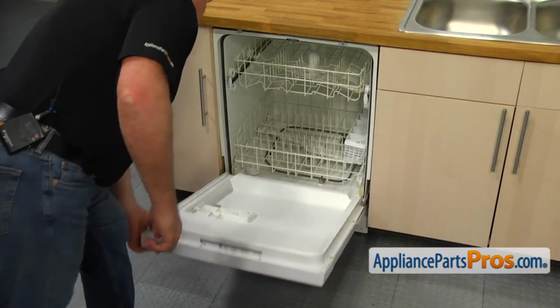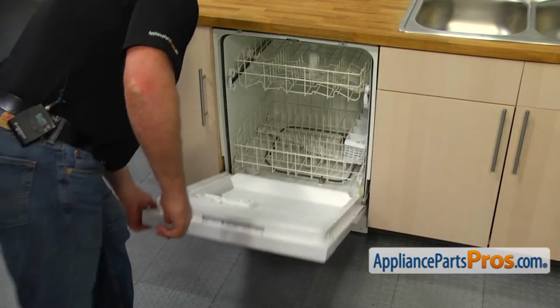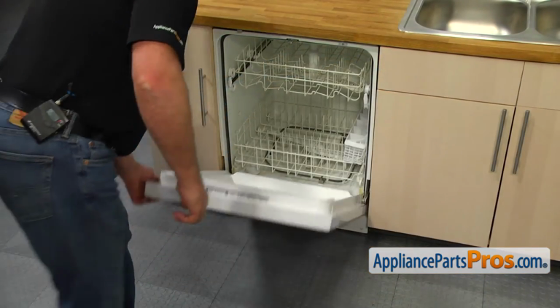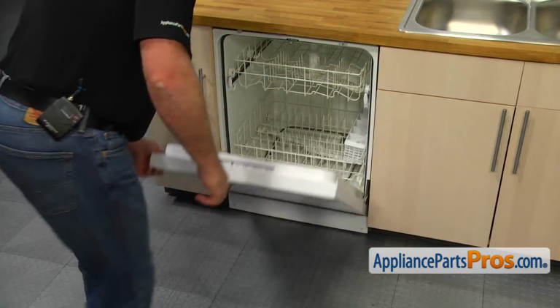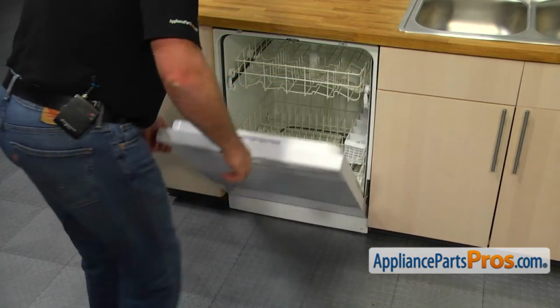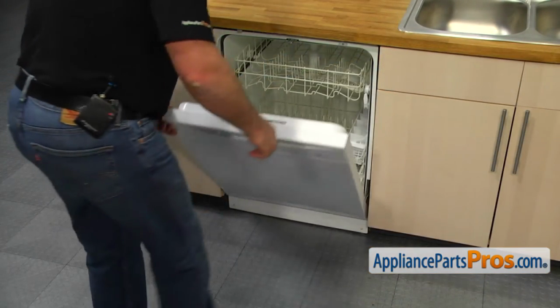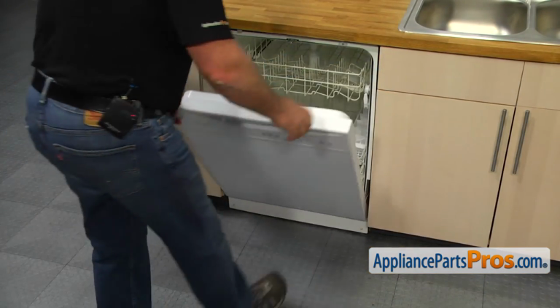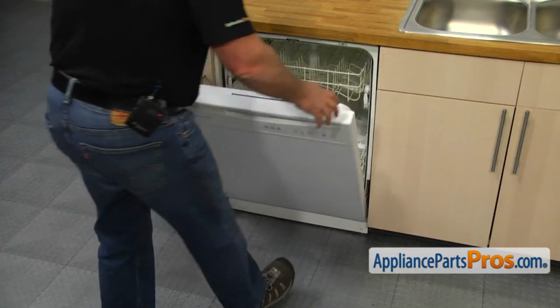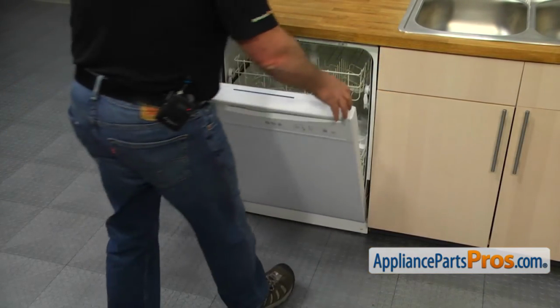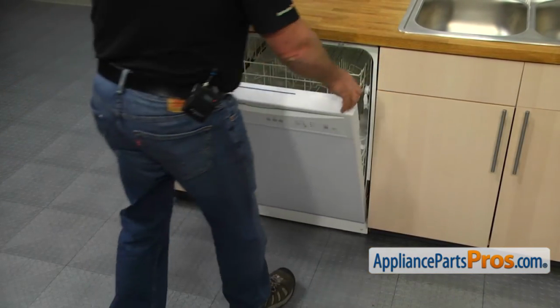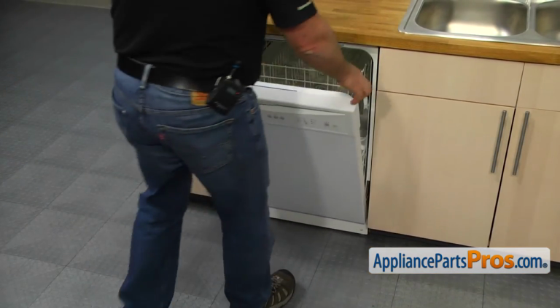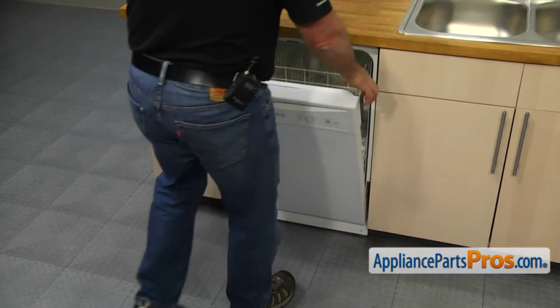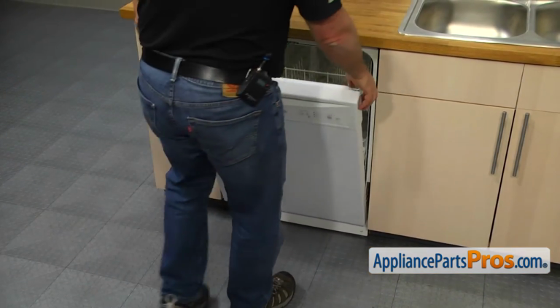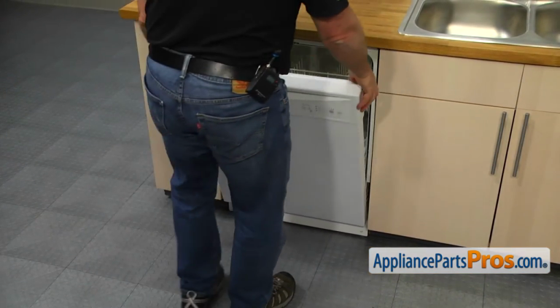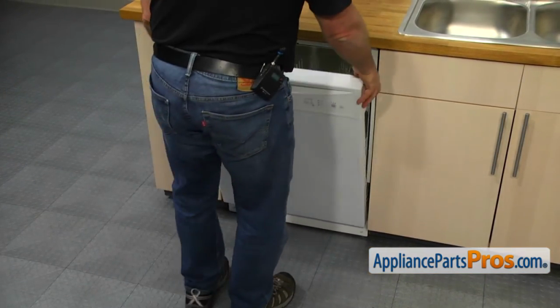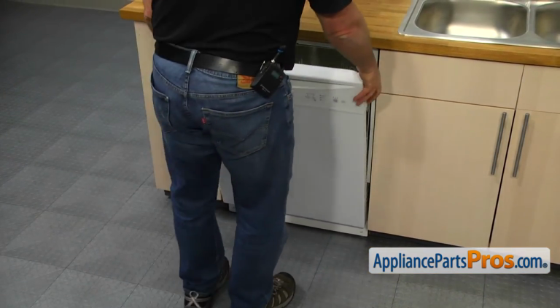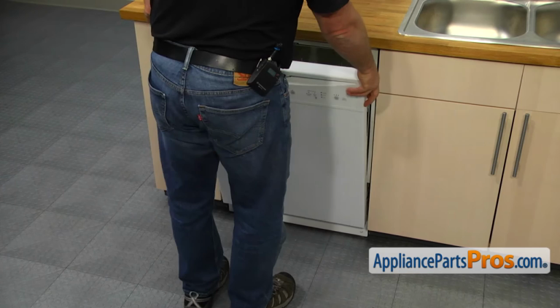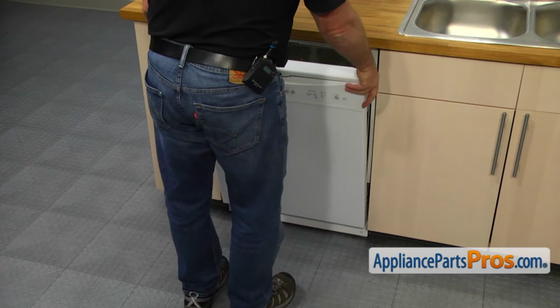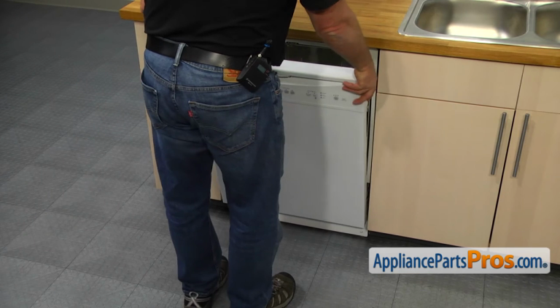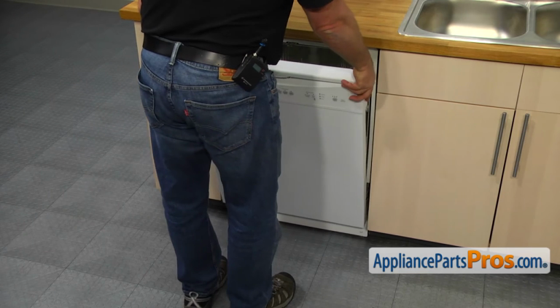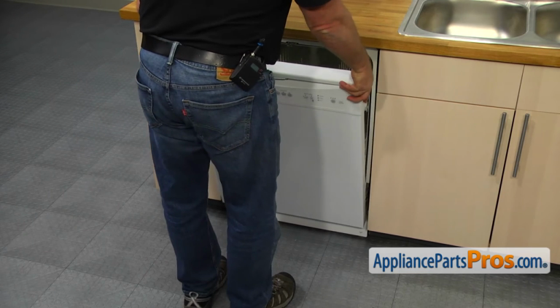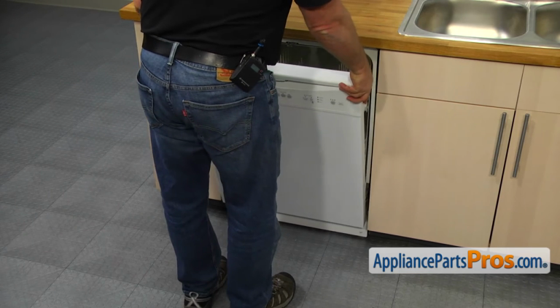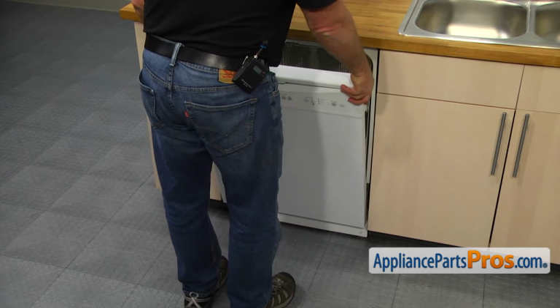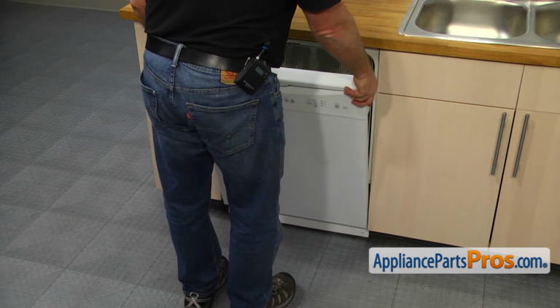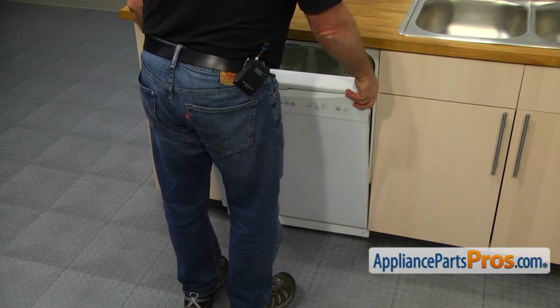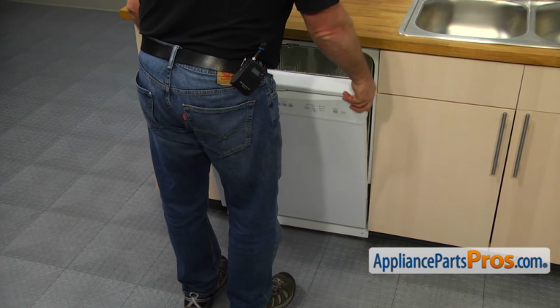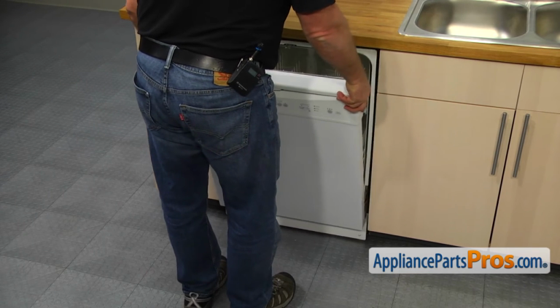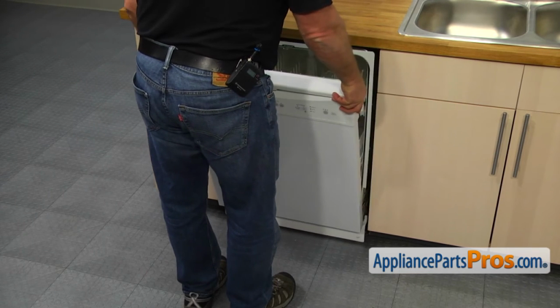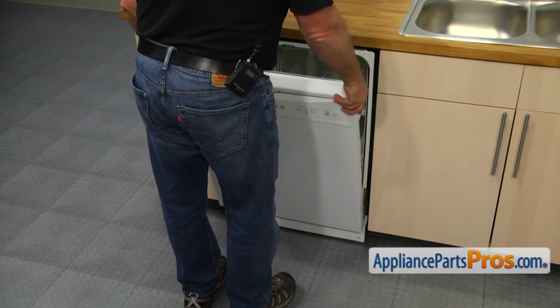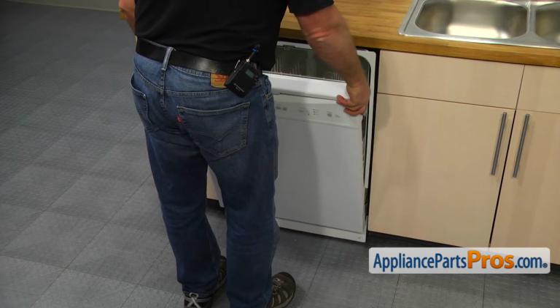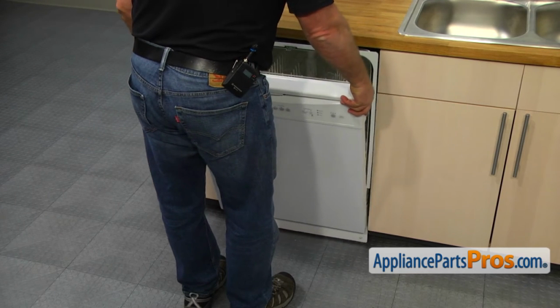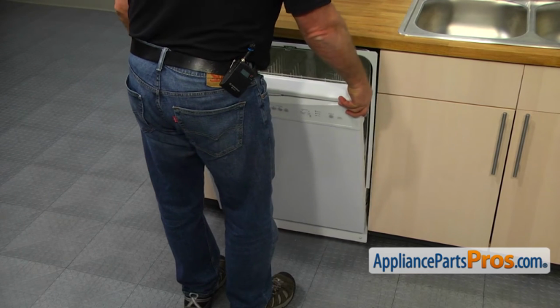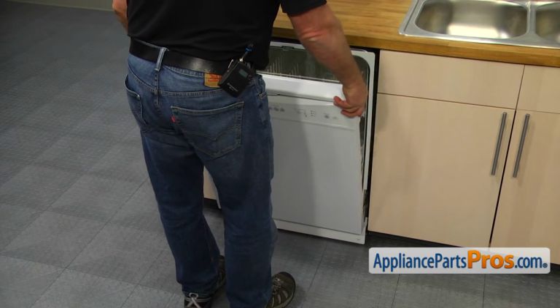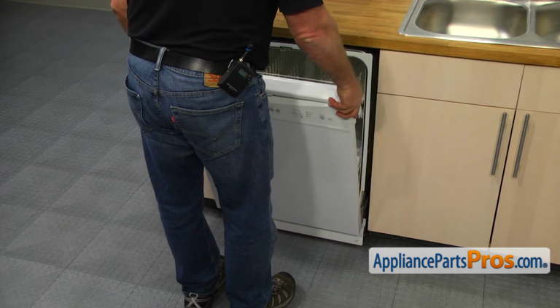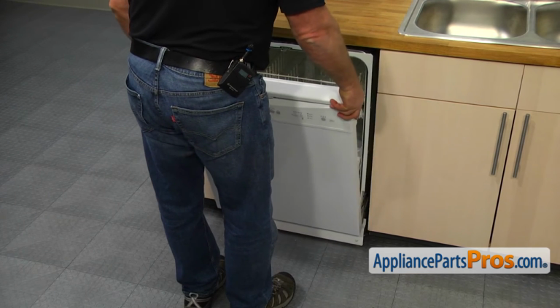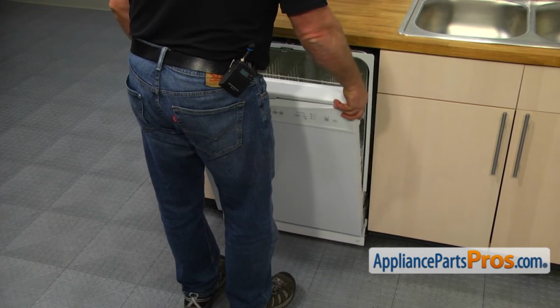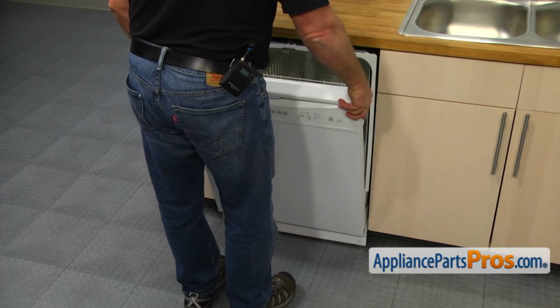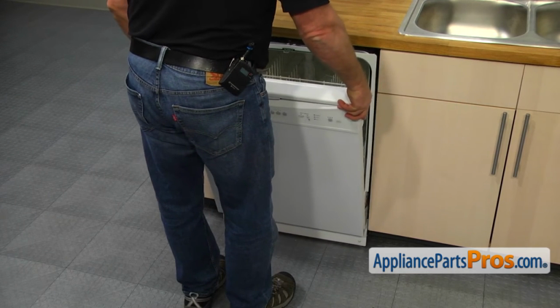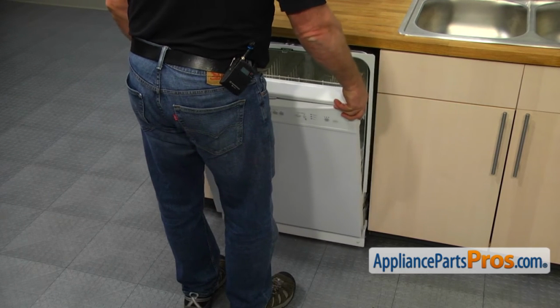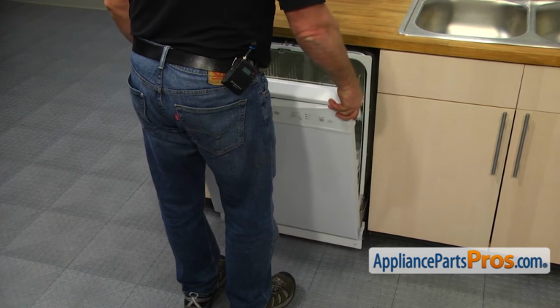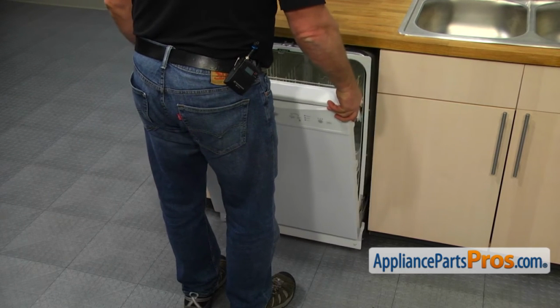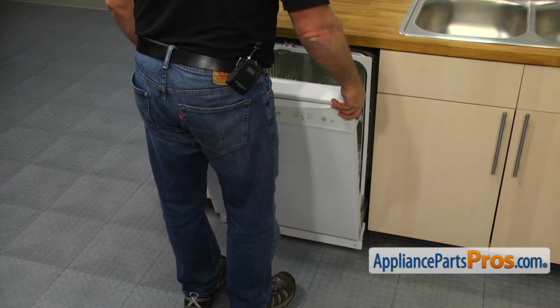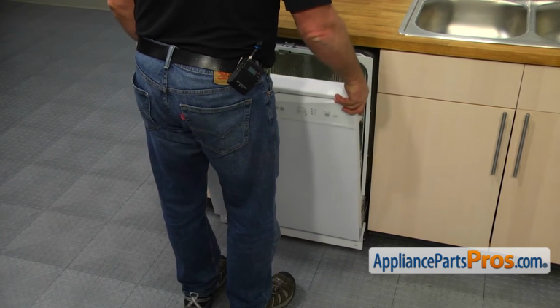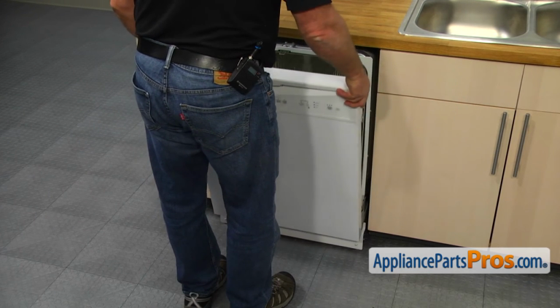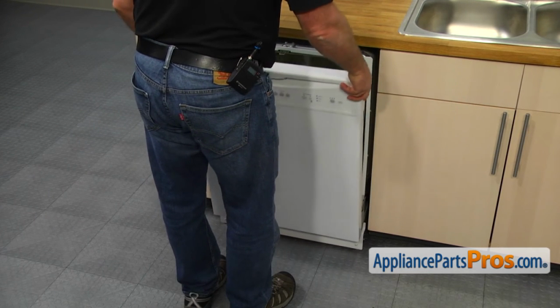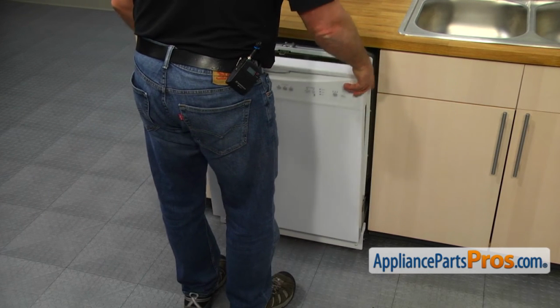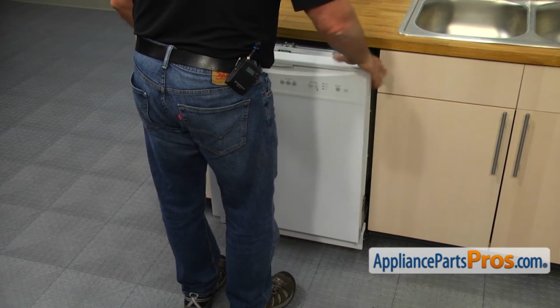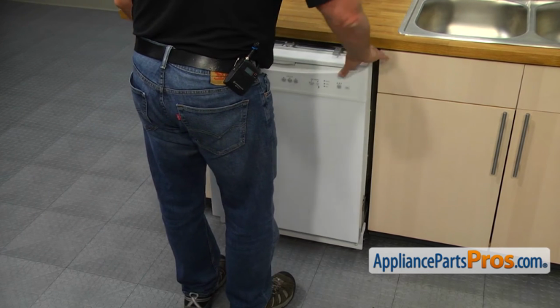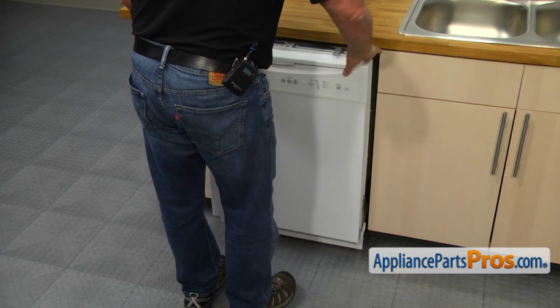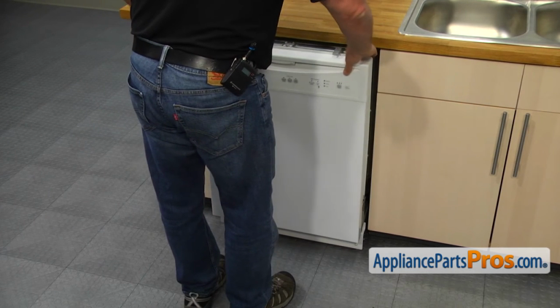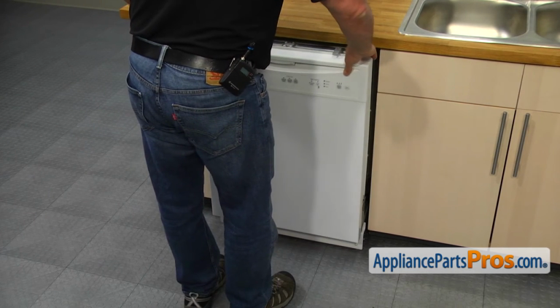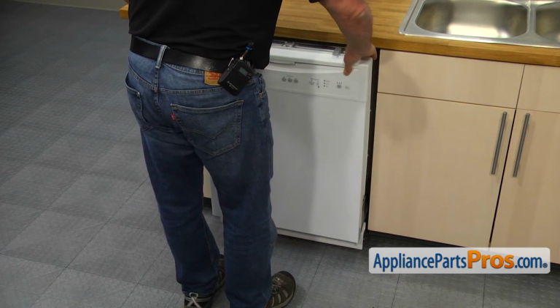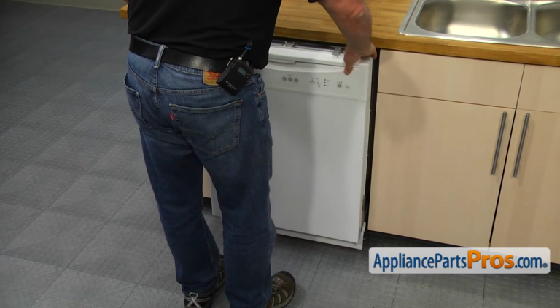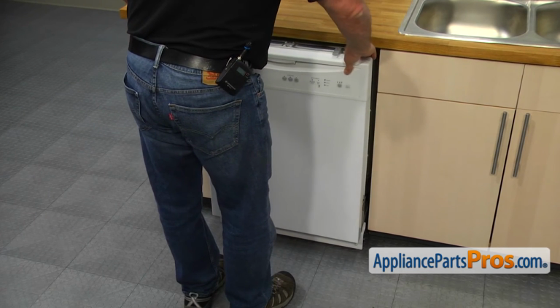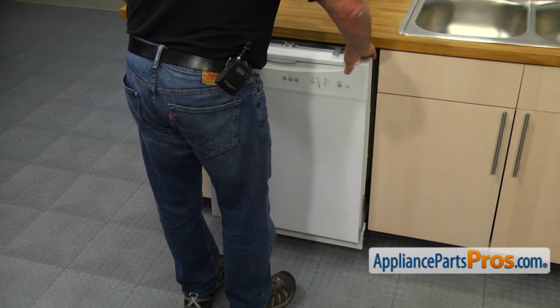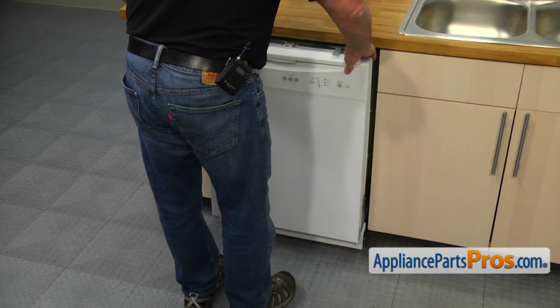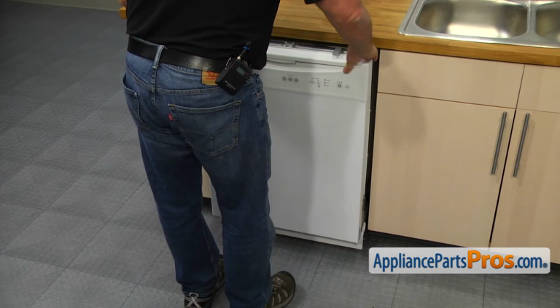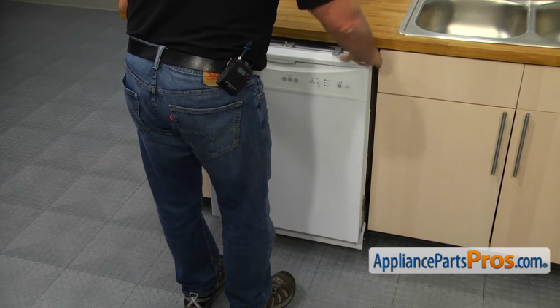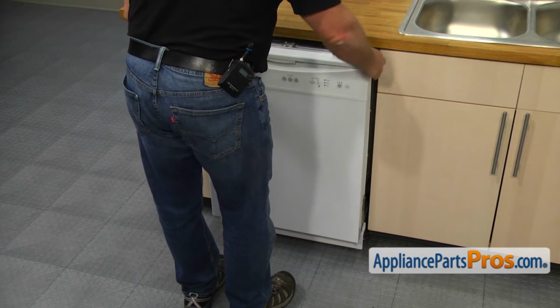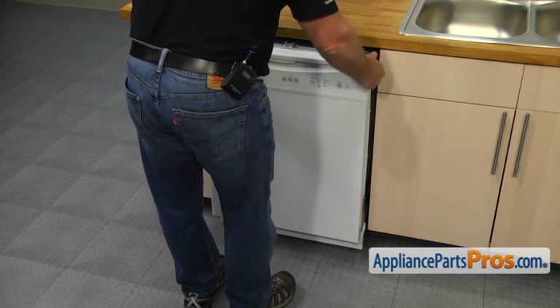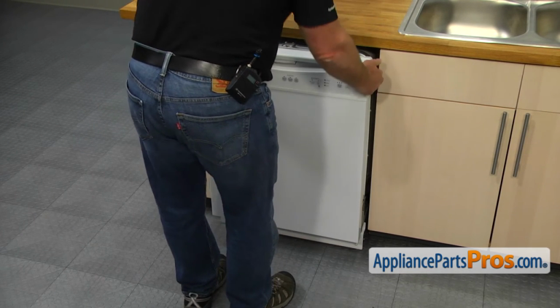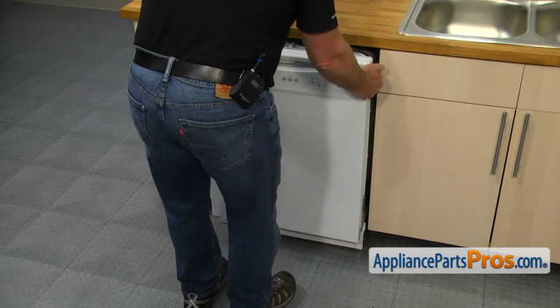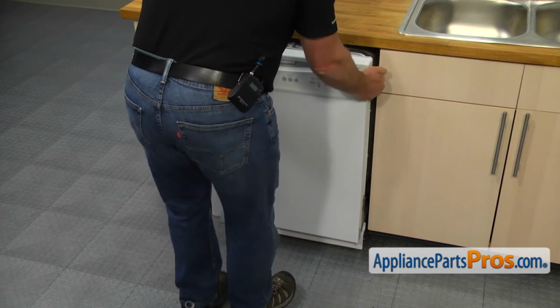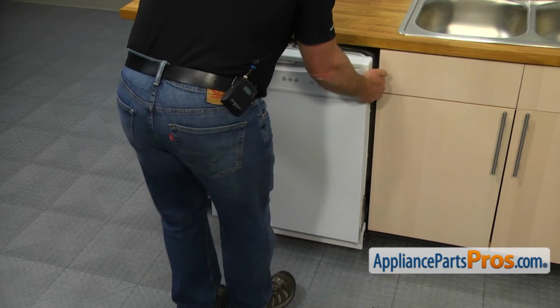Slowly pull the dishwasher out and lay it on the left side. Make sure there is no water inside the tub.